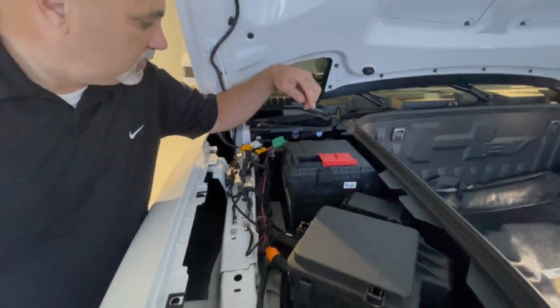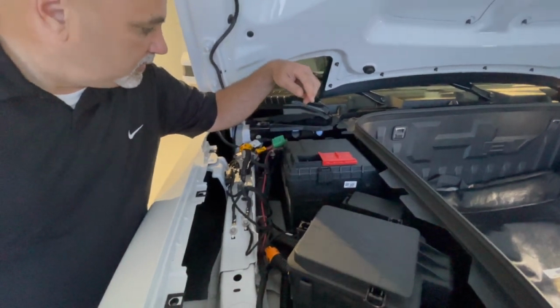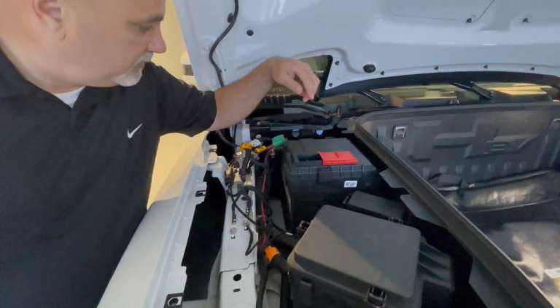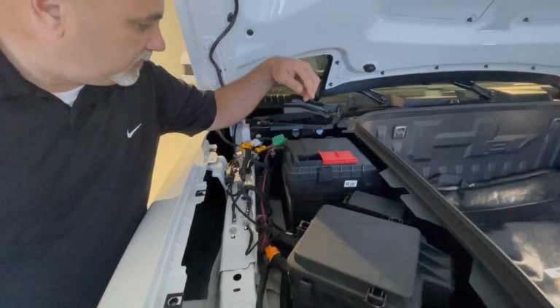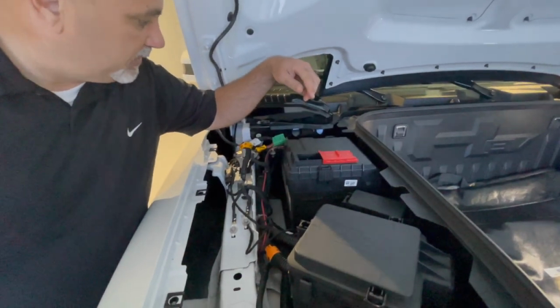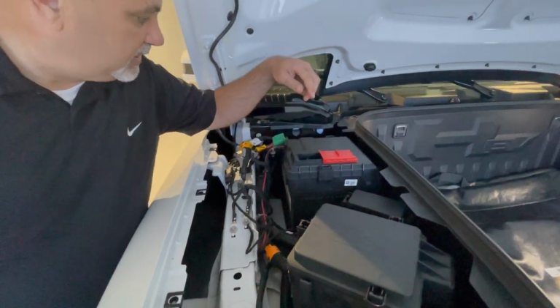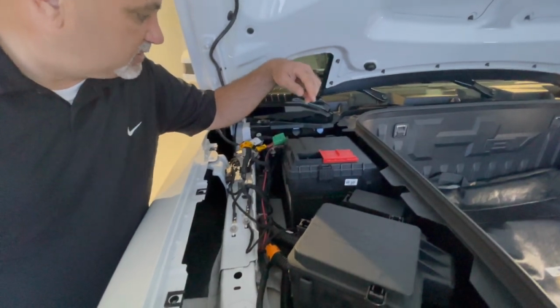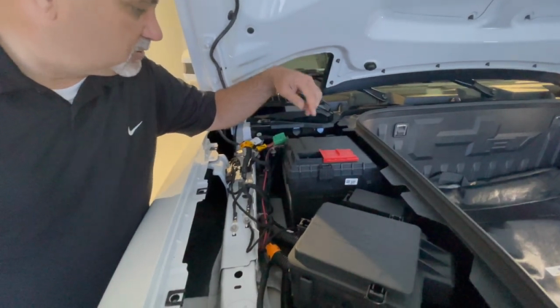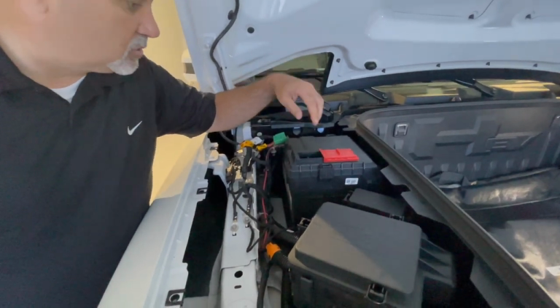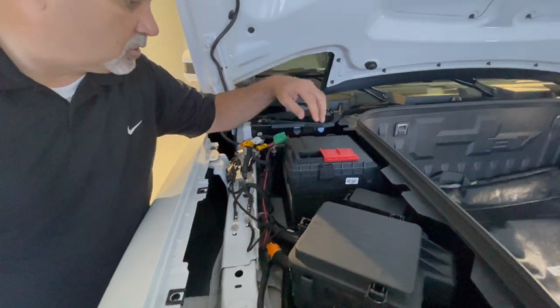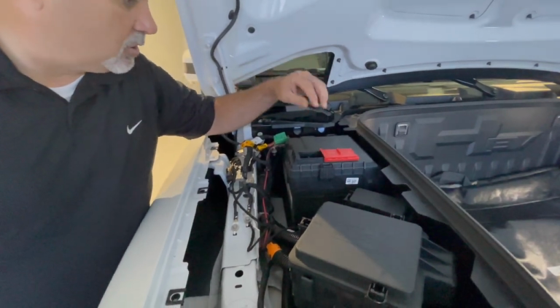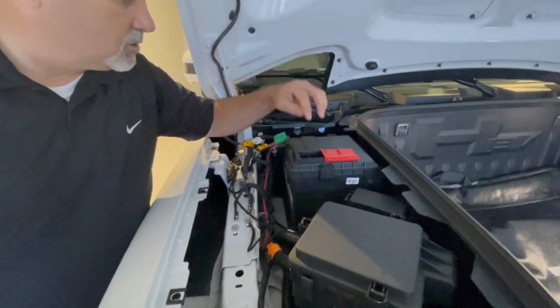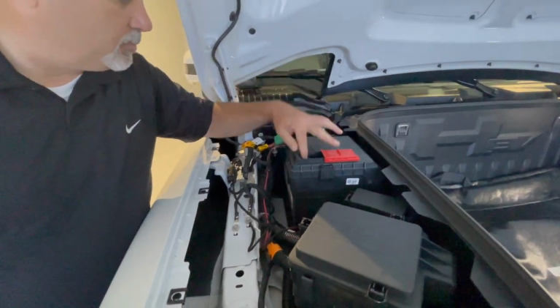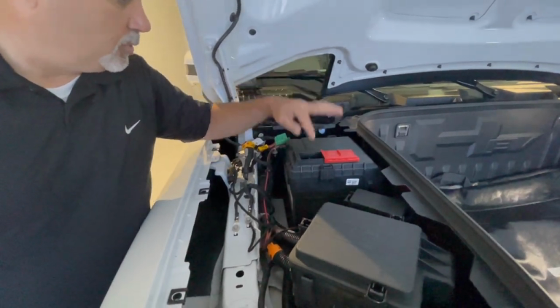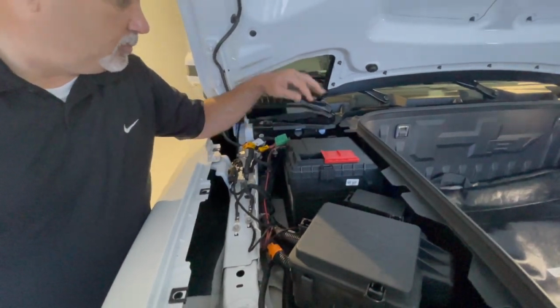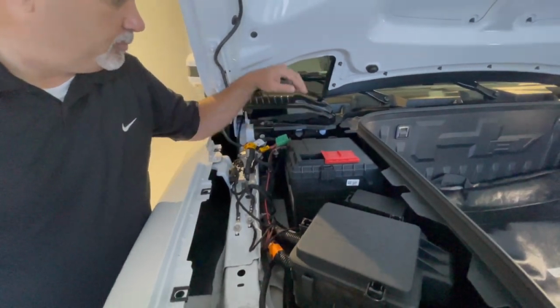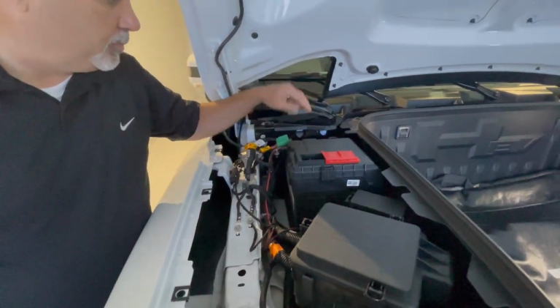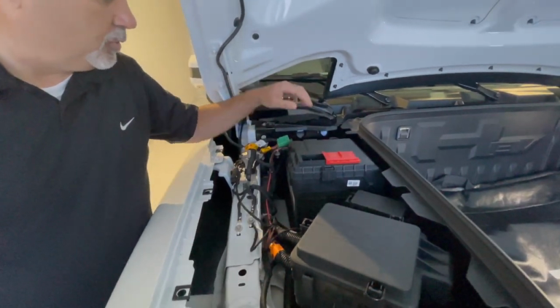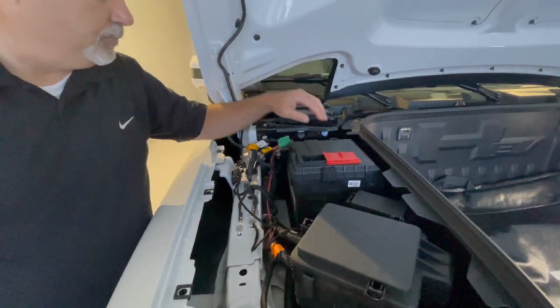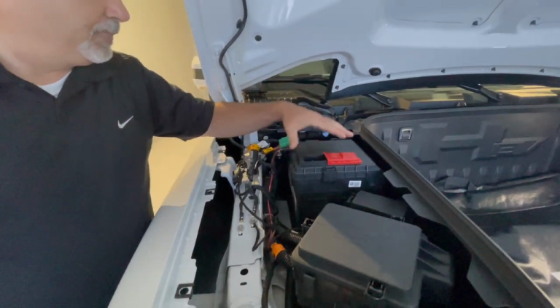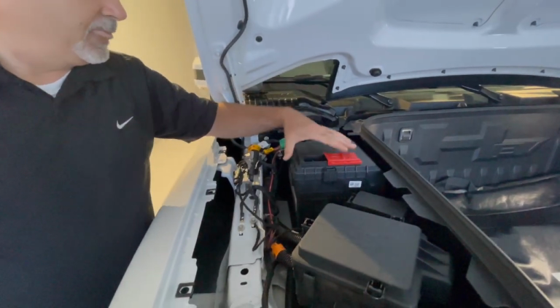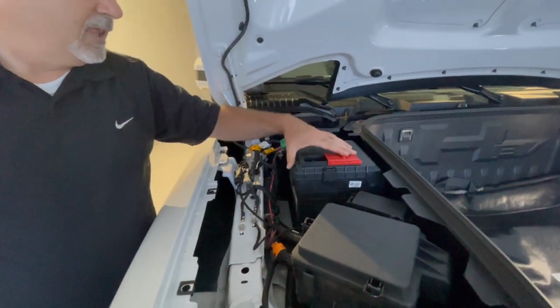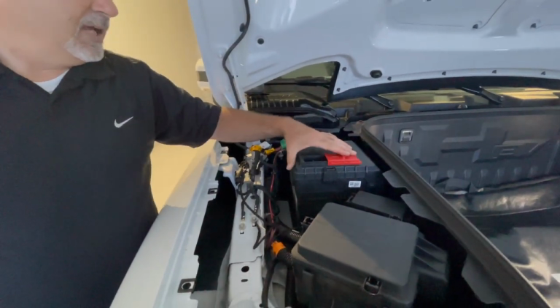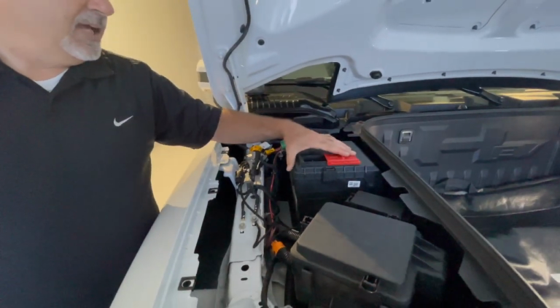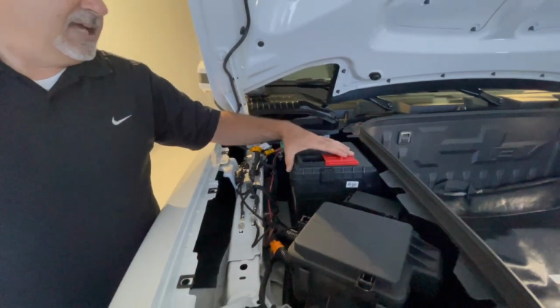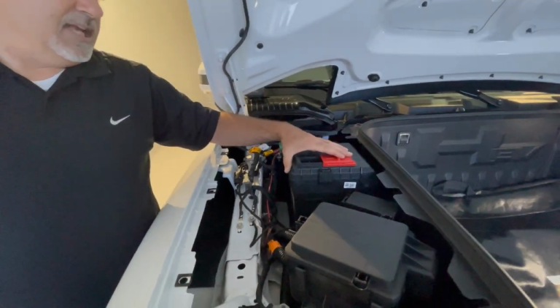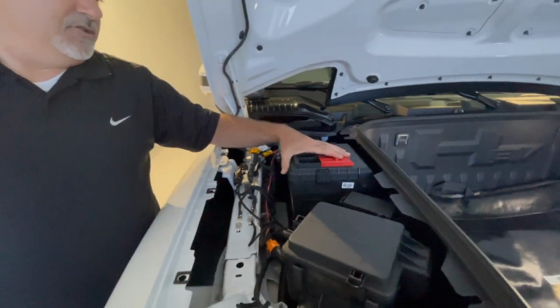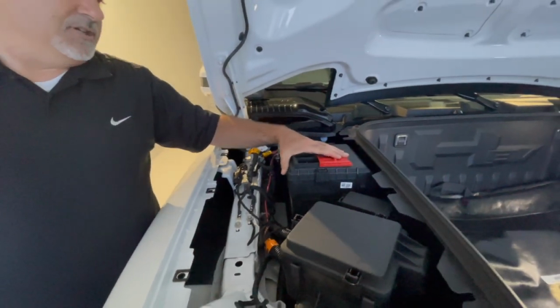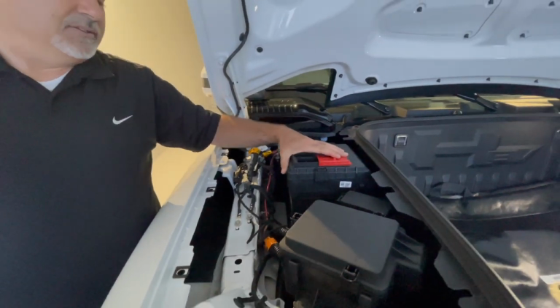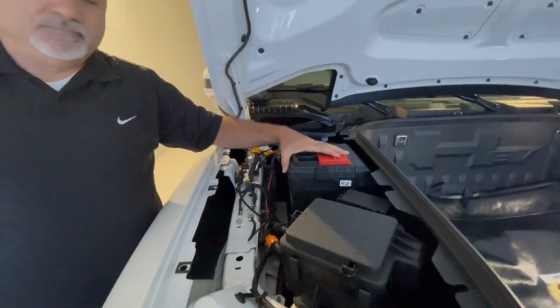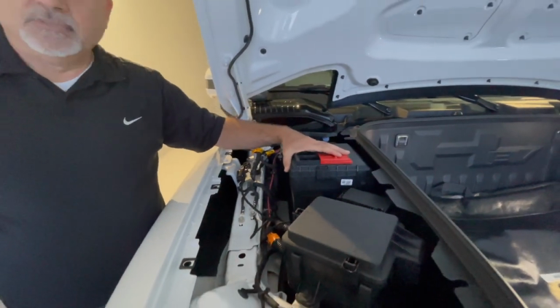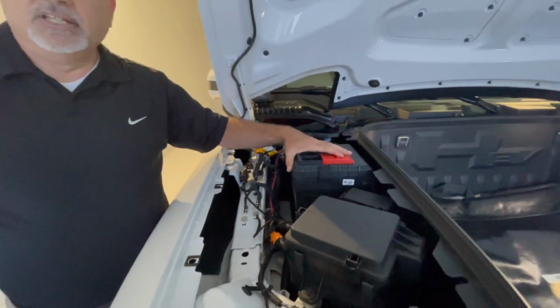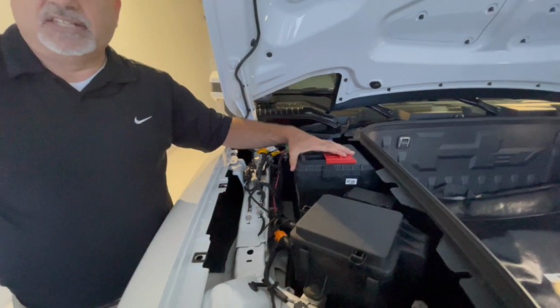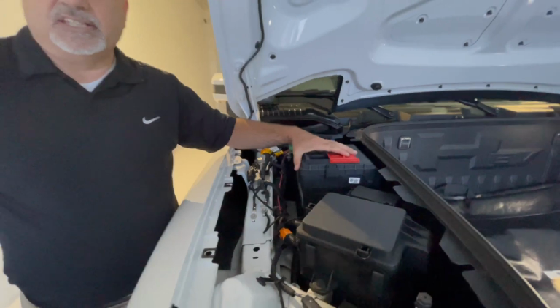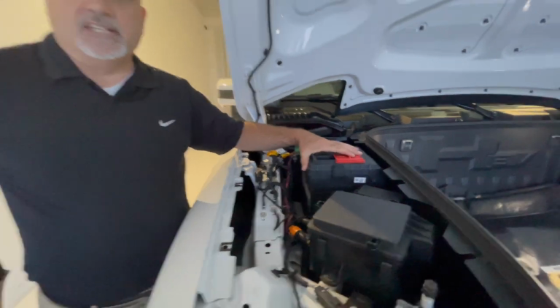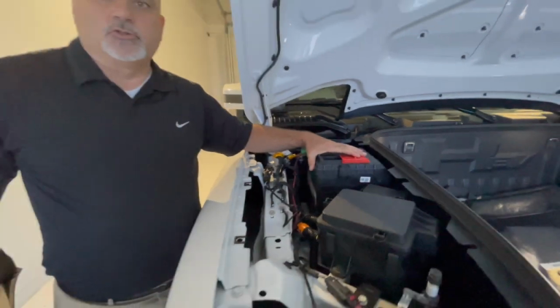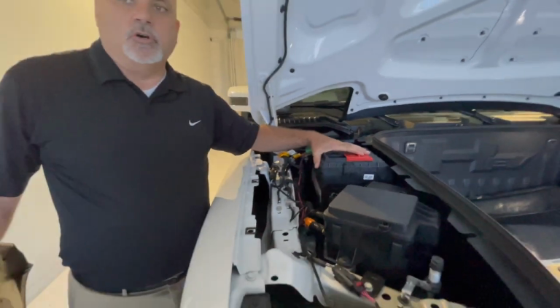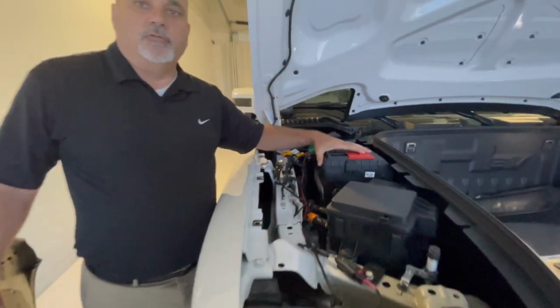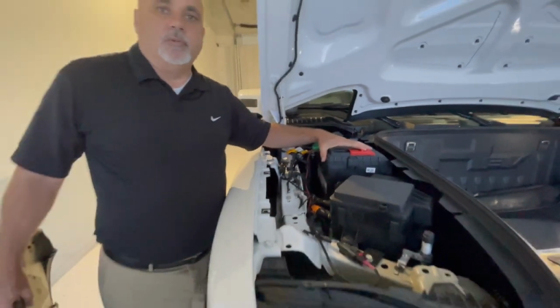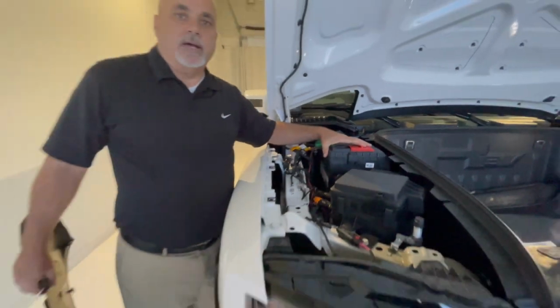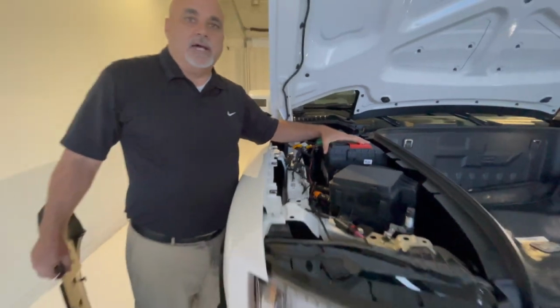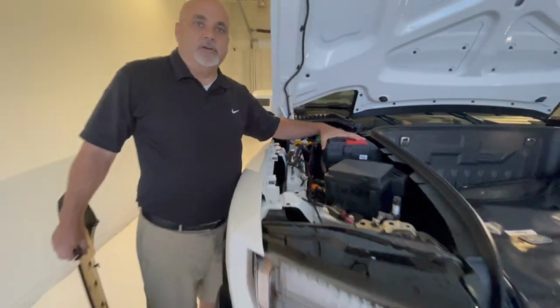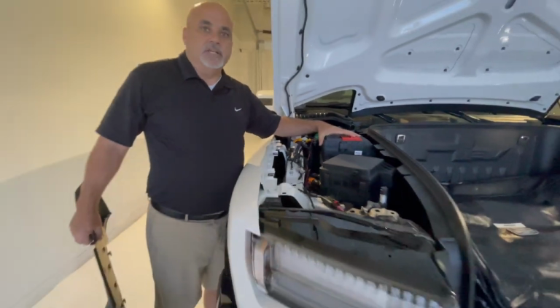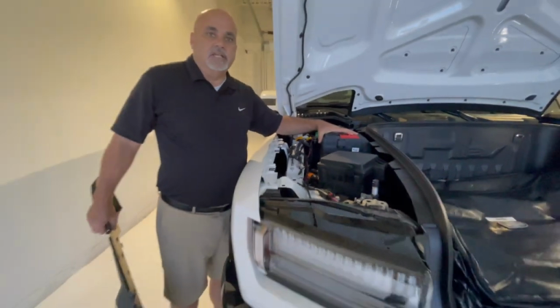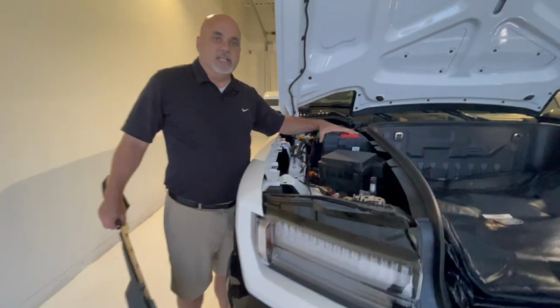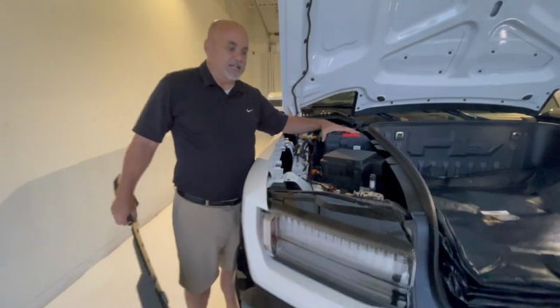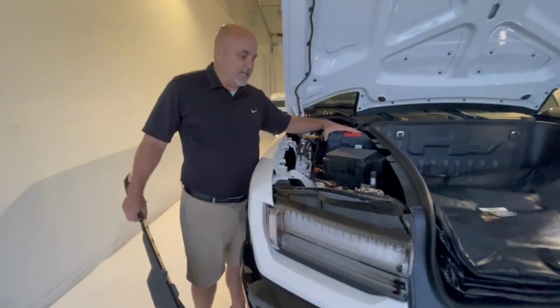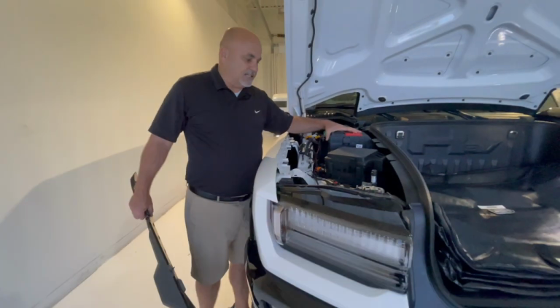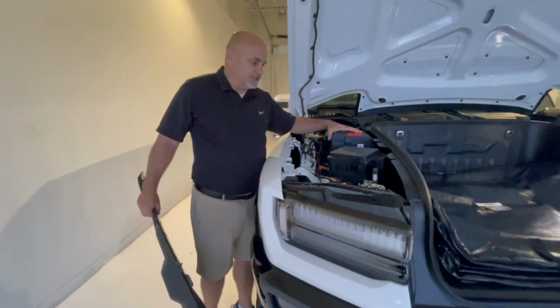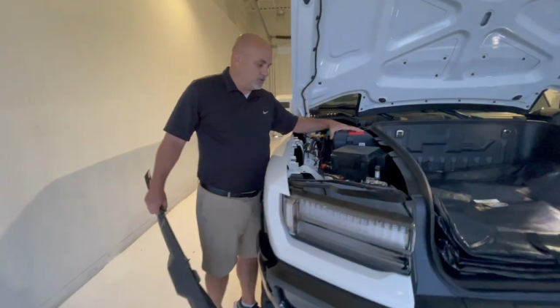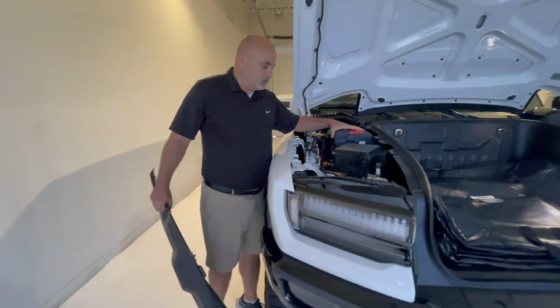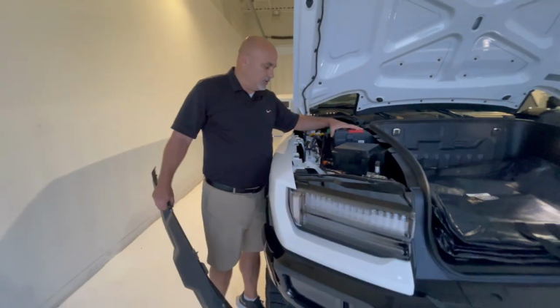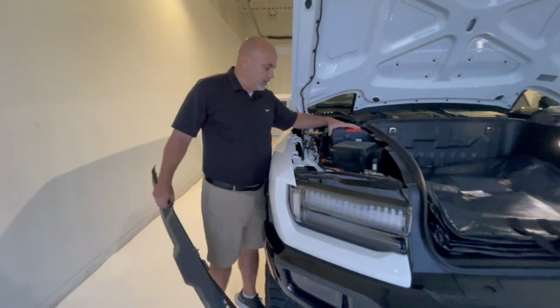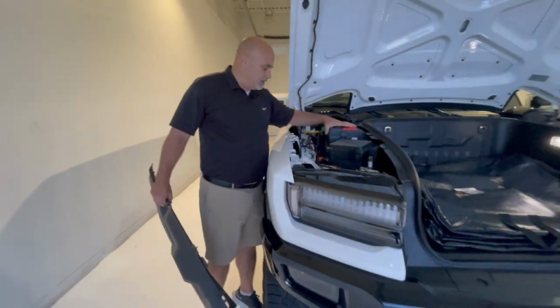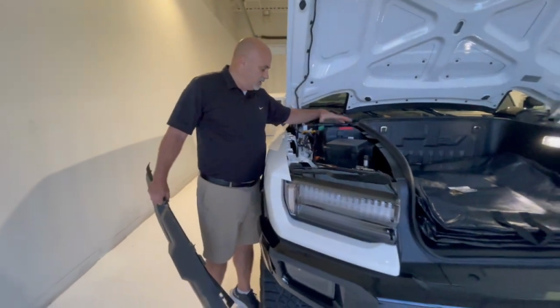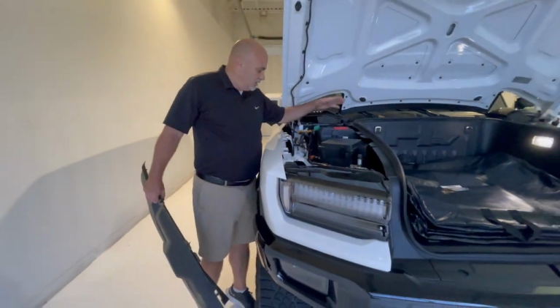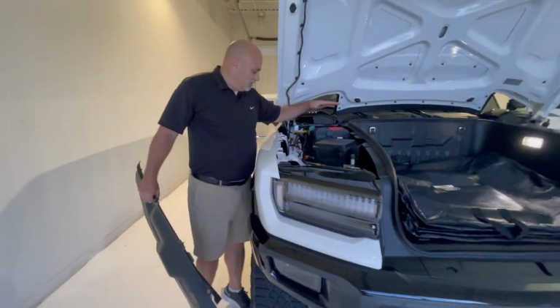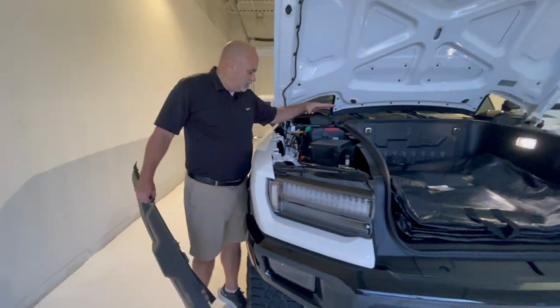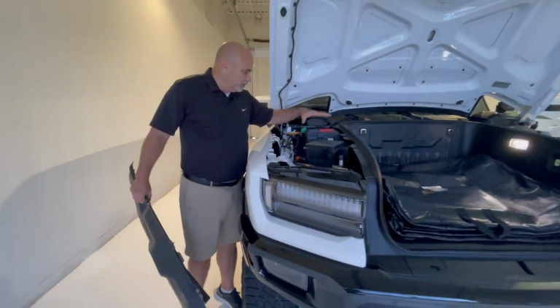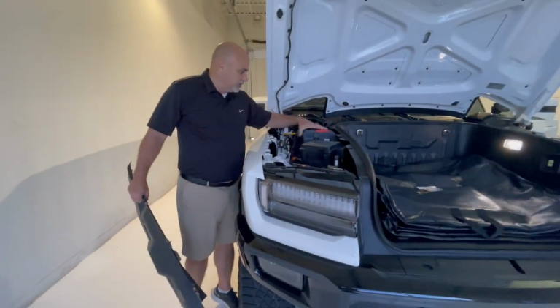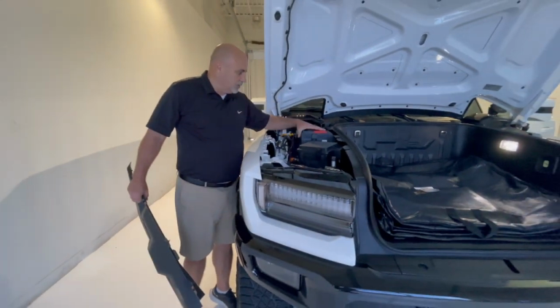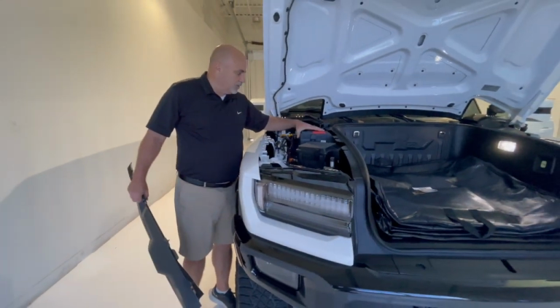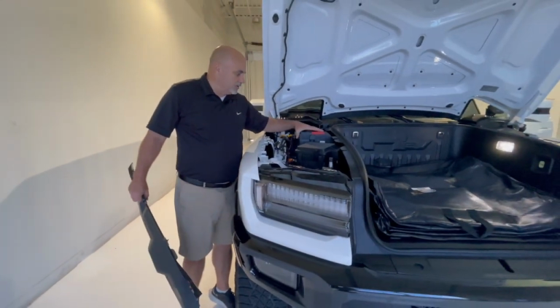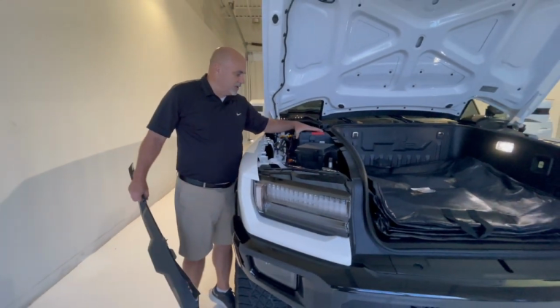Very easy to charge. You can test that 12 volt battery and get access to it there, along with a couple other things.